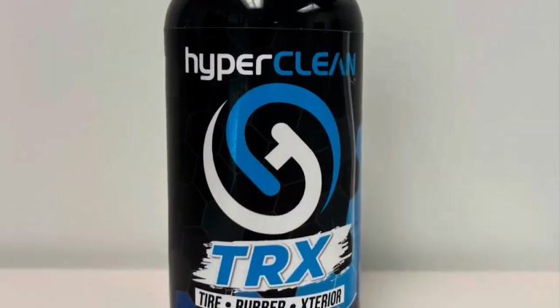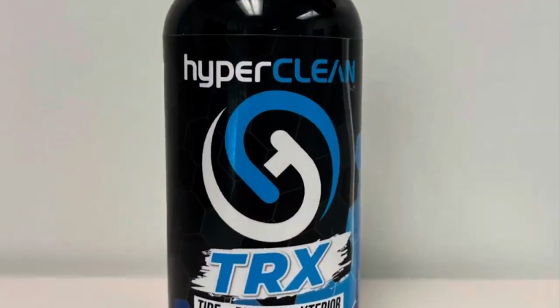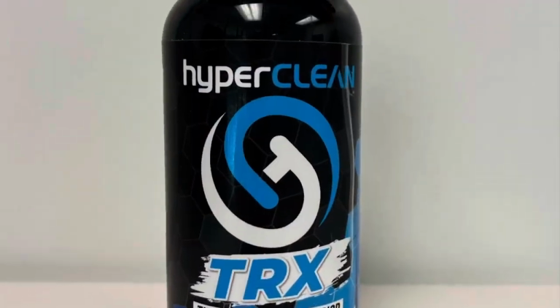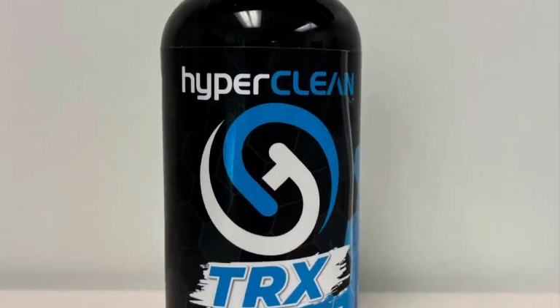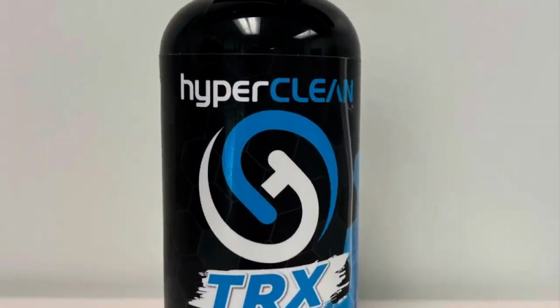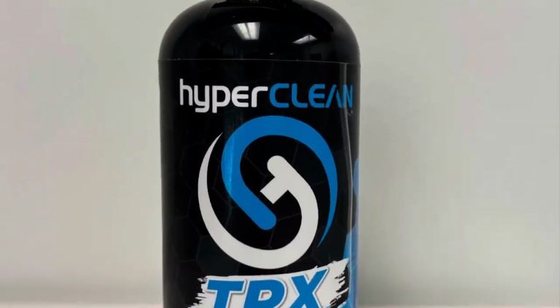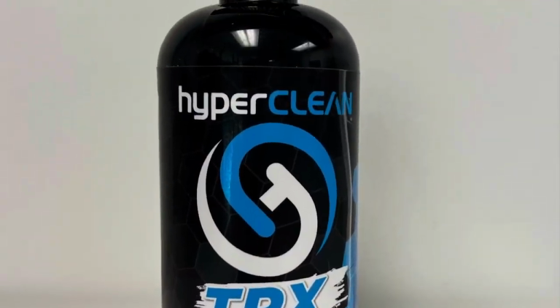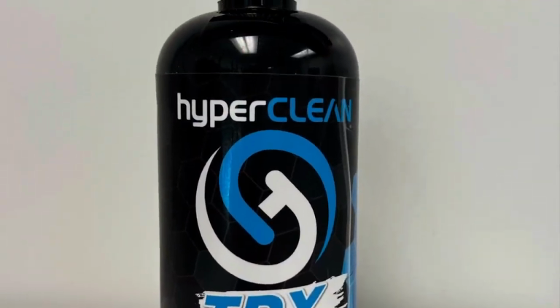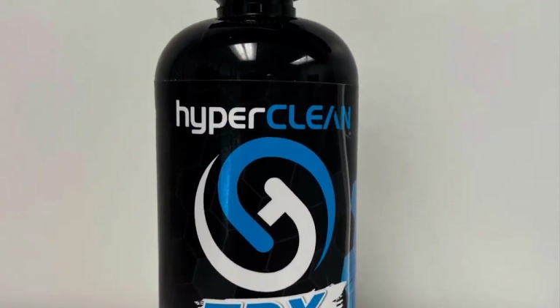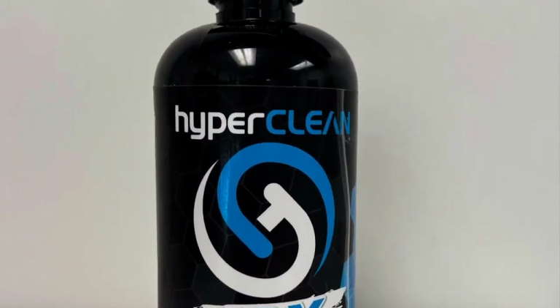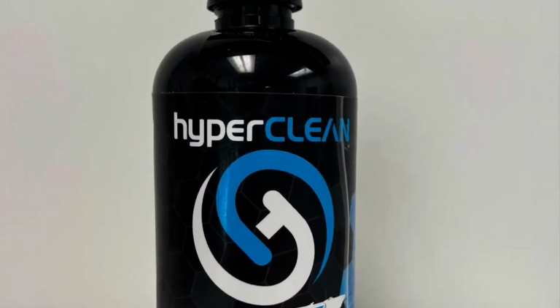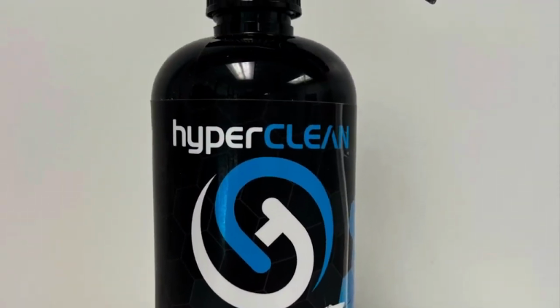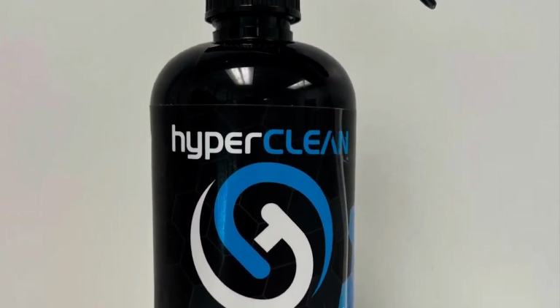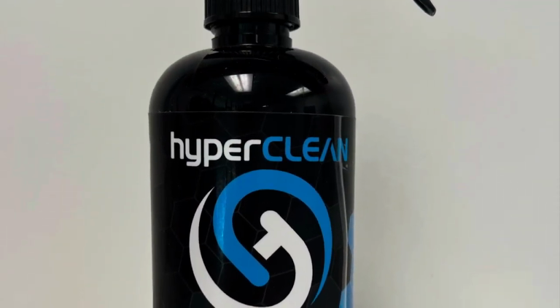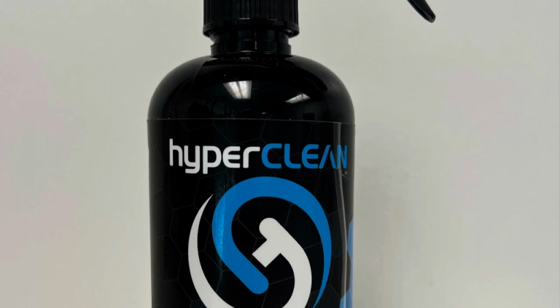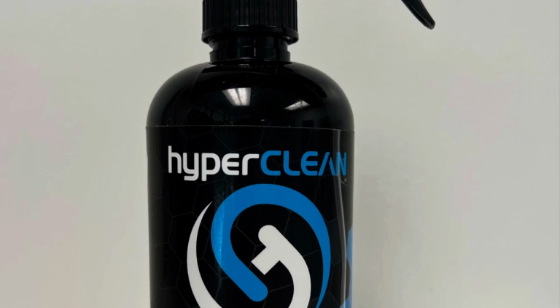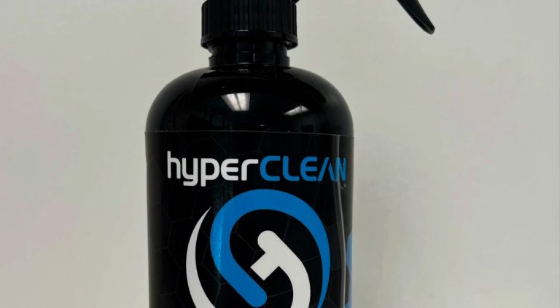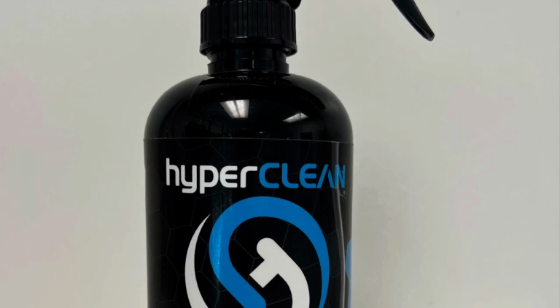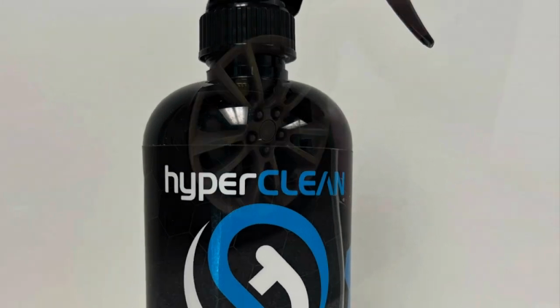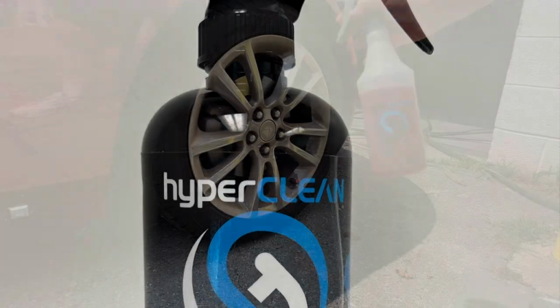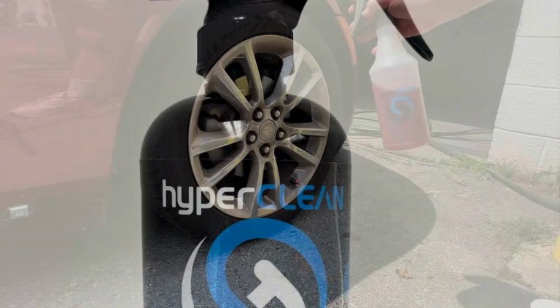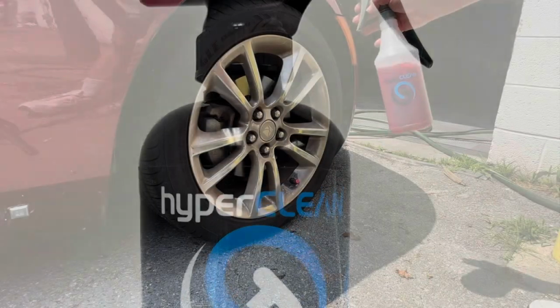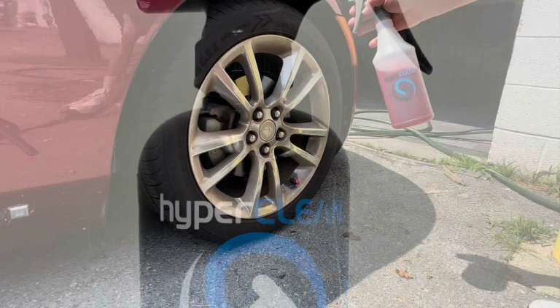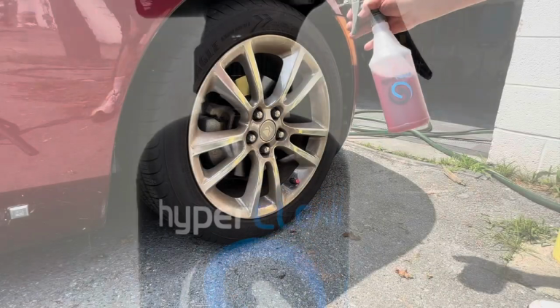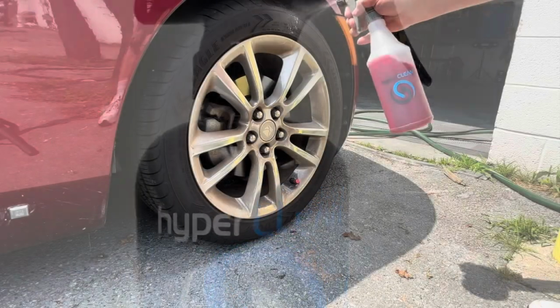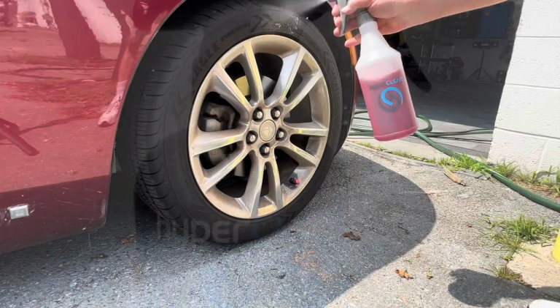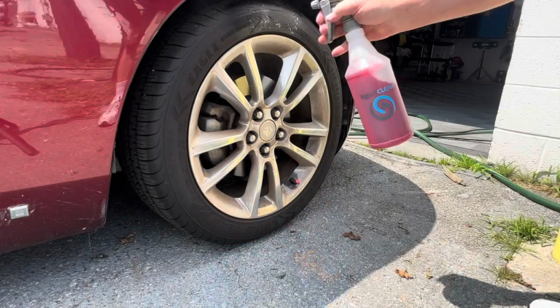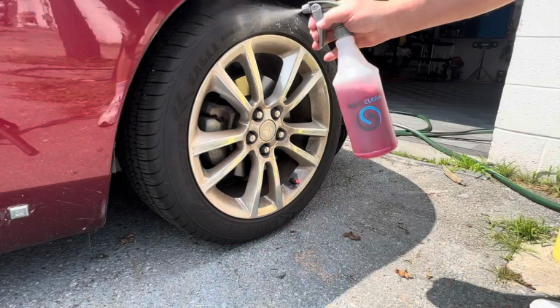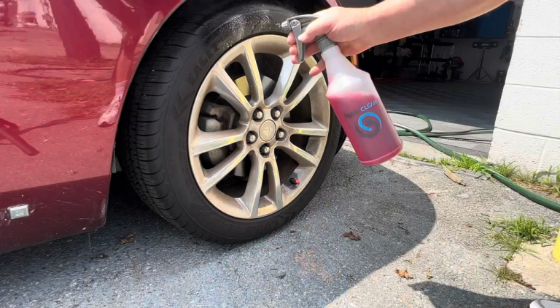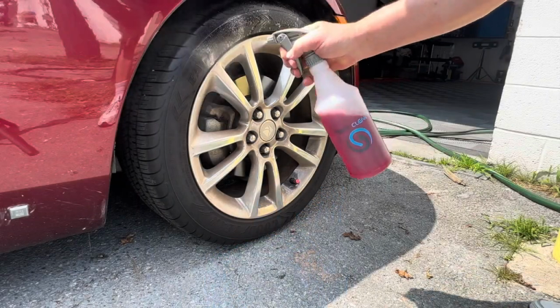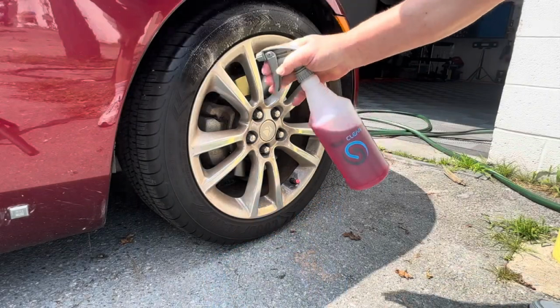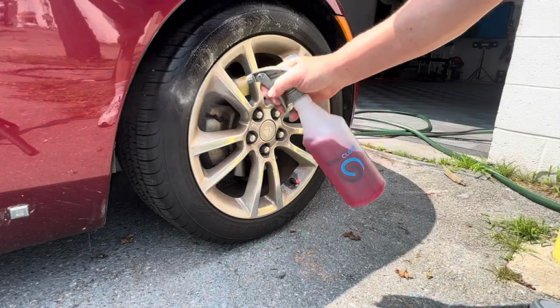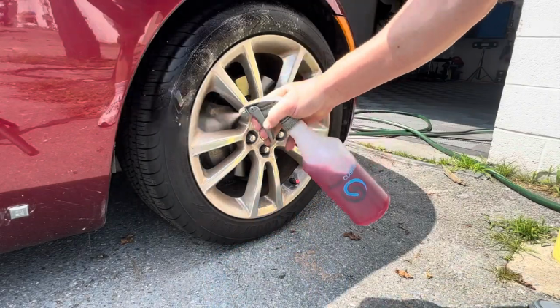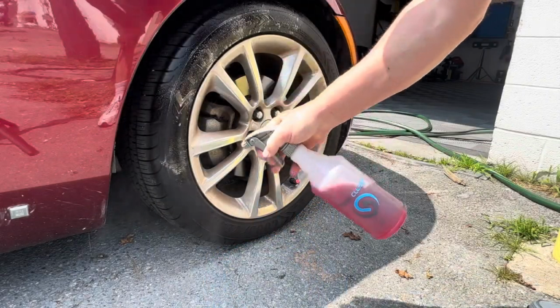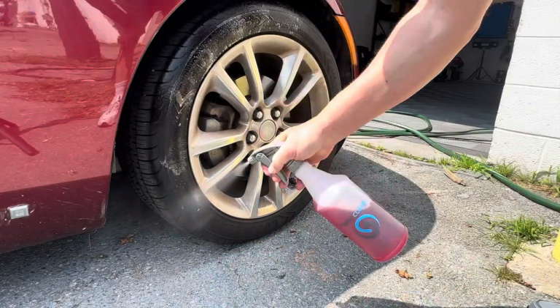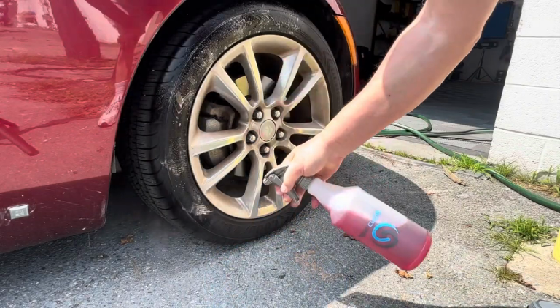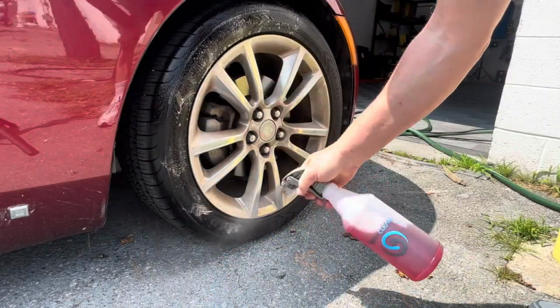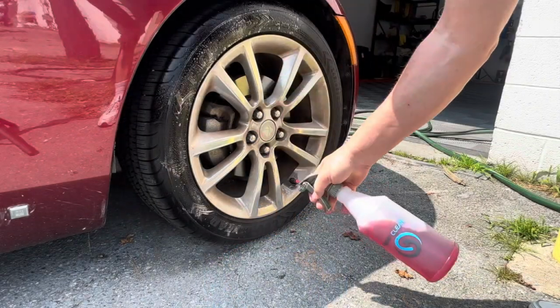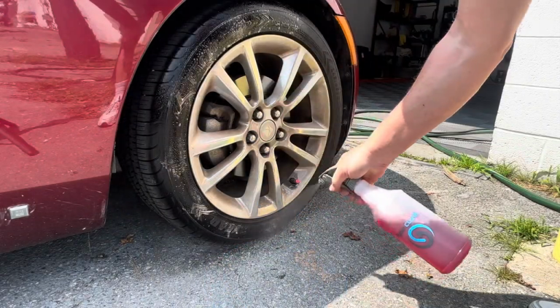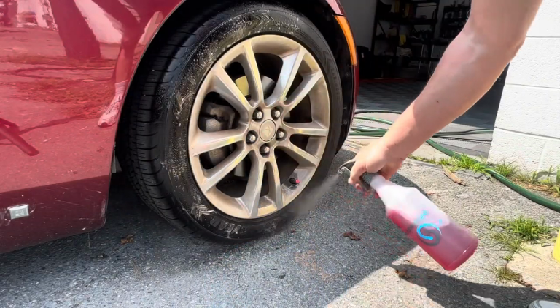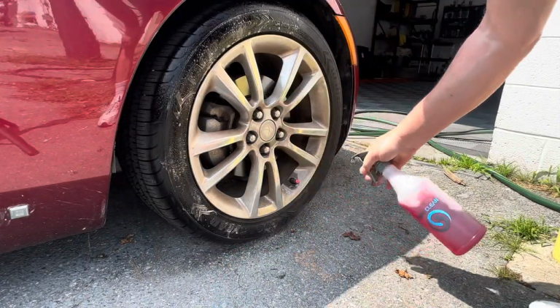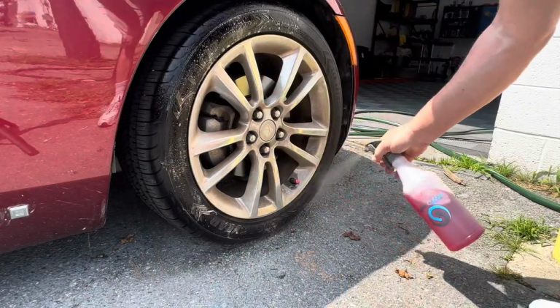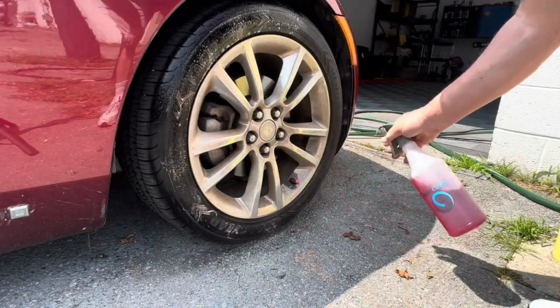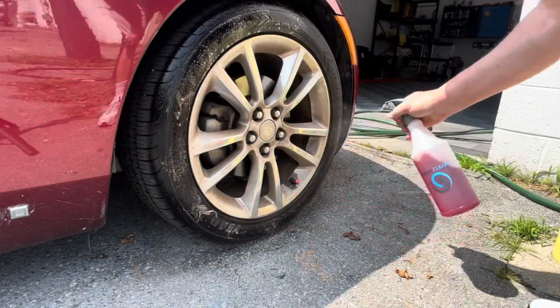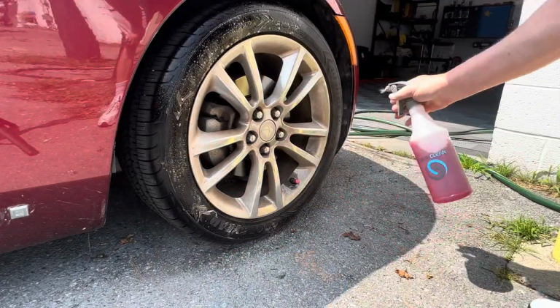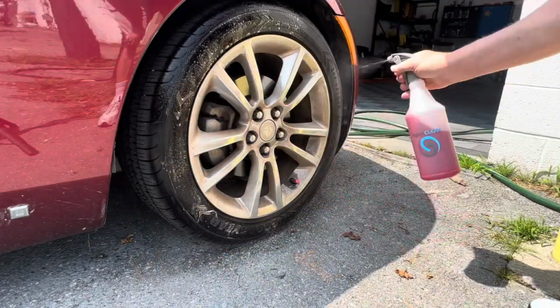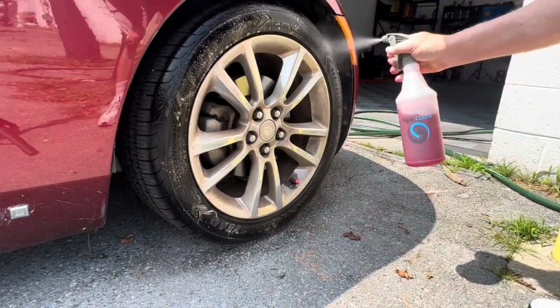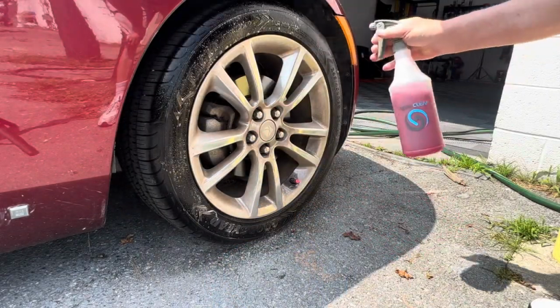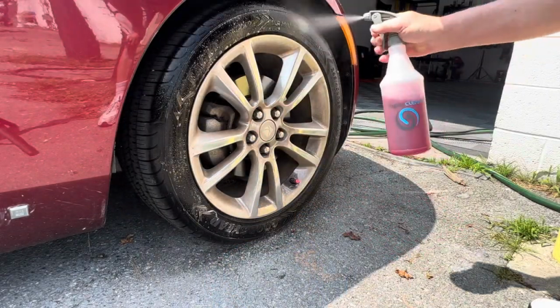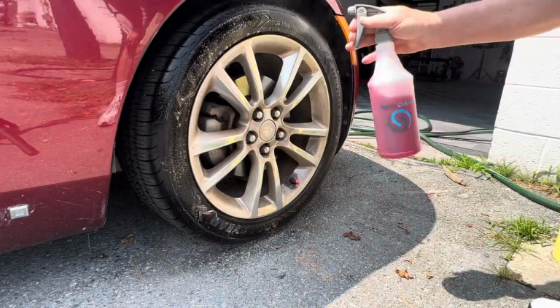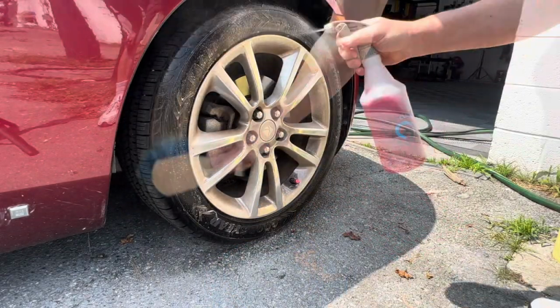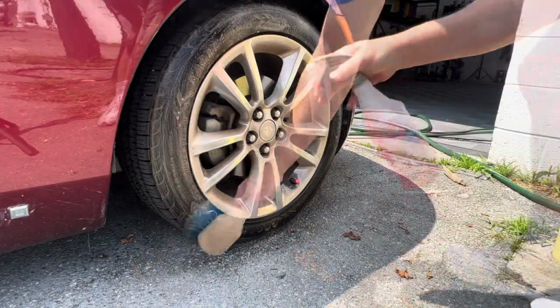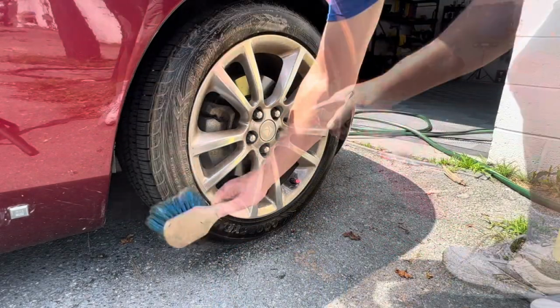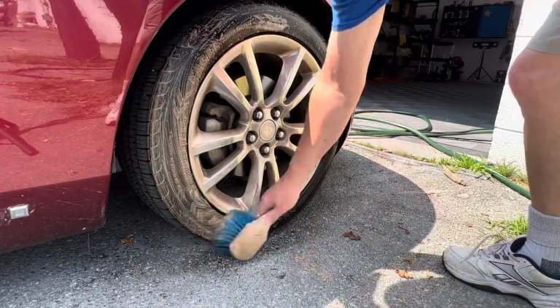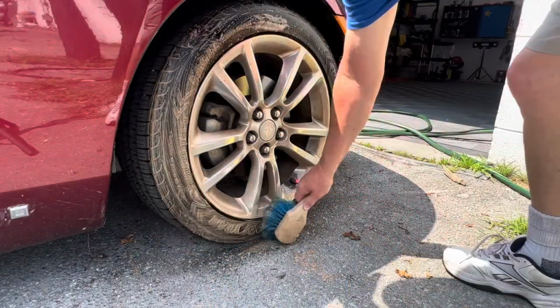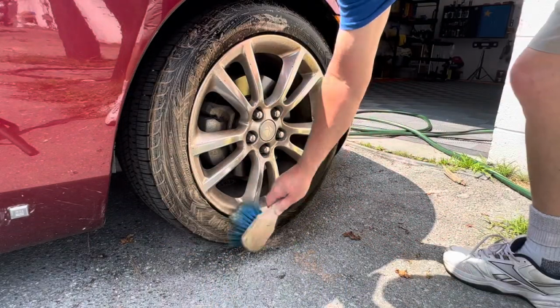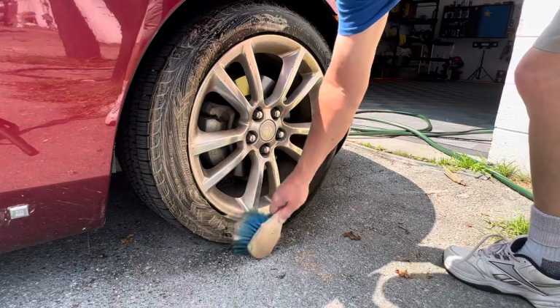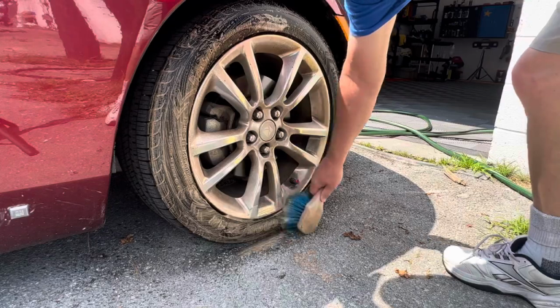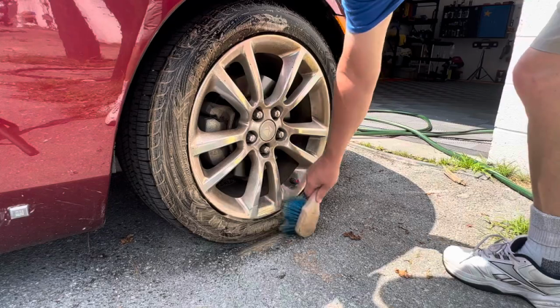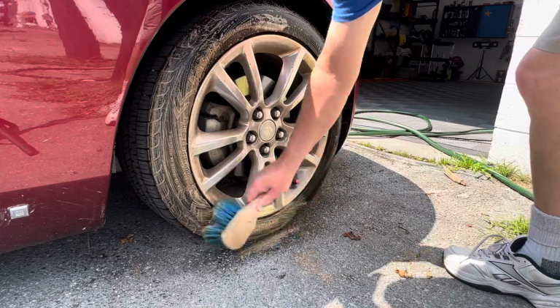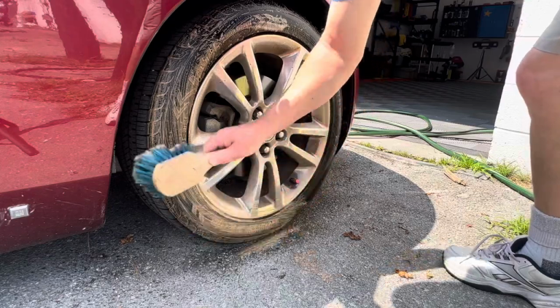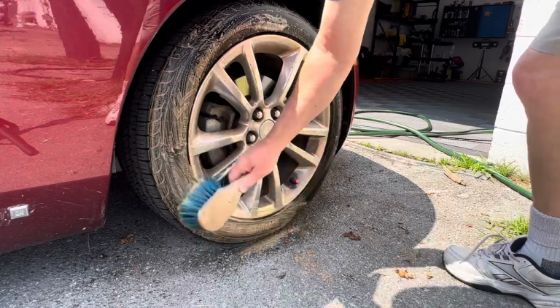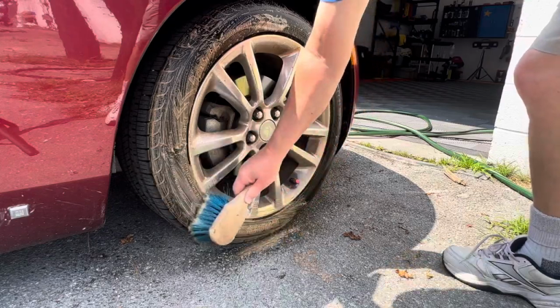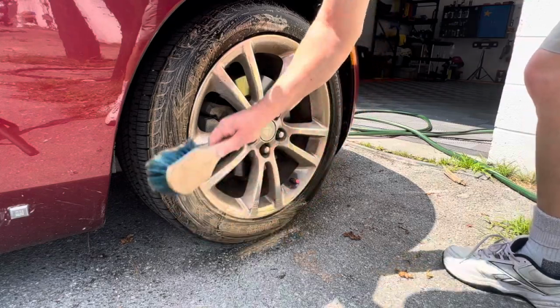Then we're going to grab some TRX. Going to dilute it down, shoot it on the tires. This is a fantastic all-purpose cleaner. Works out really well on tires.